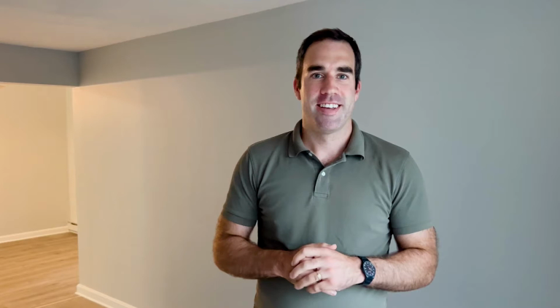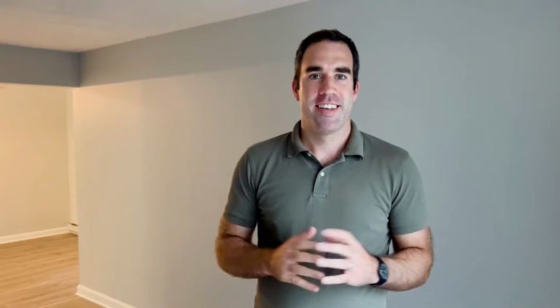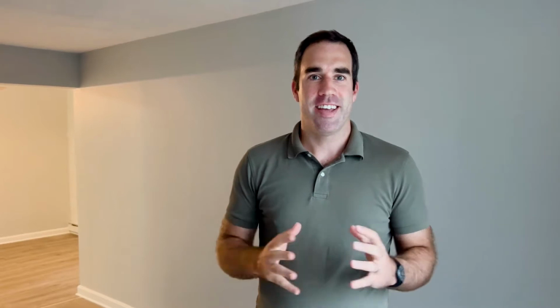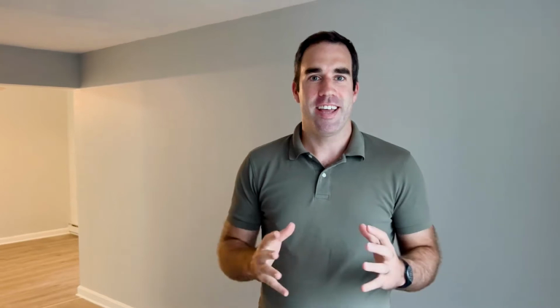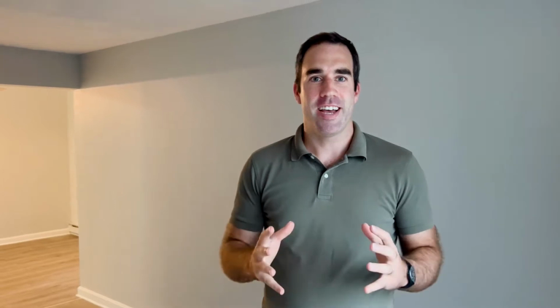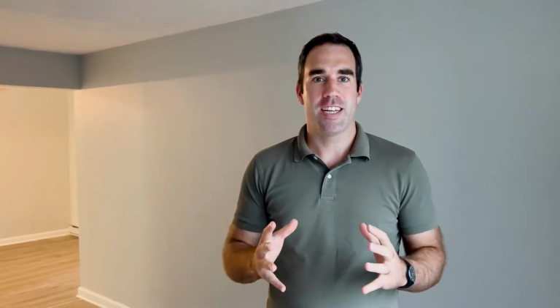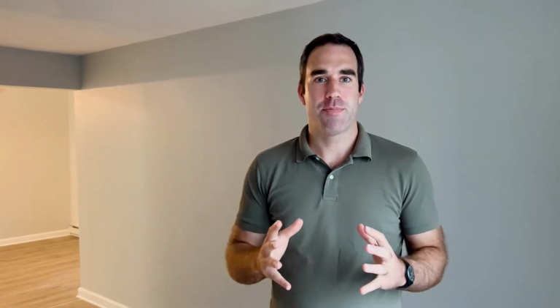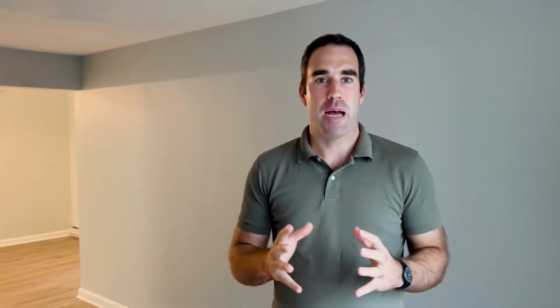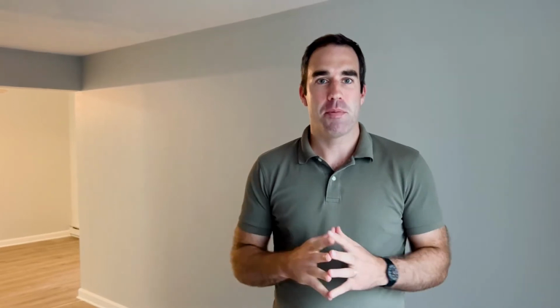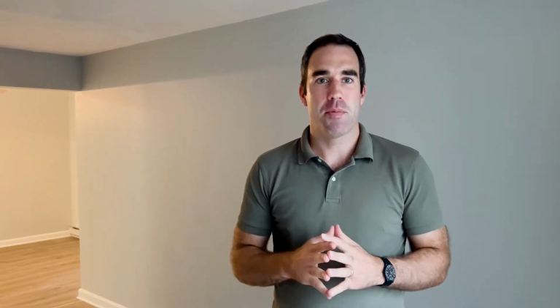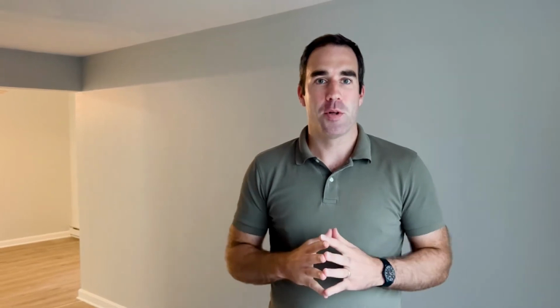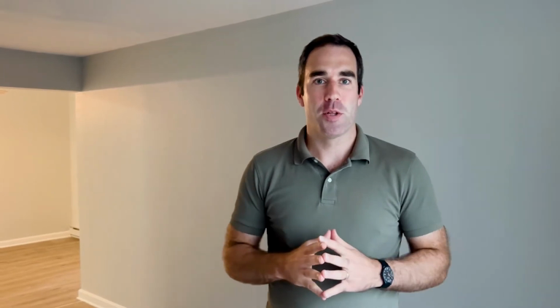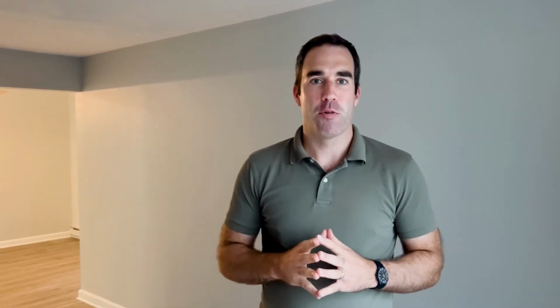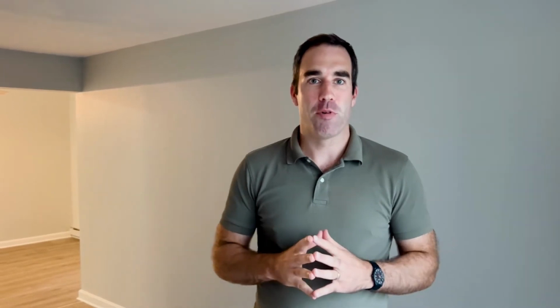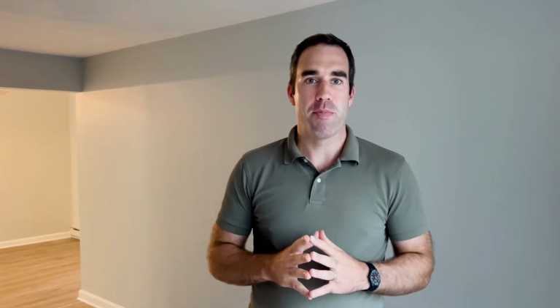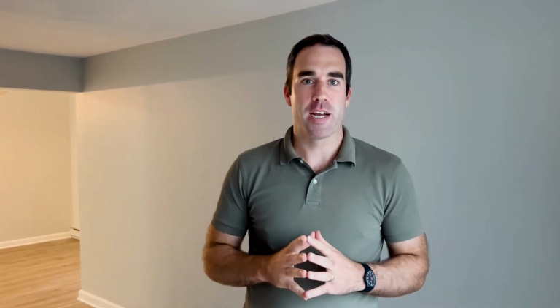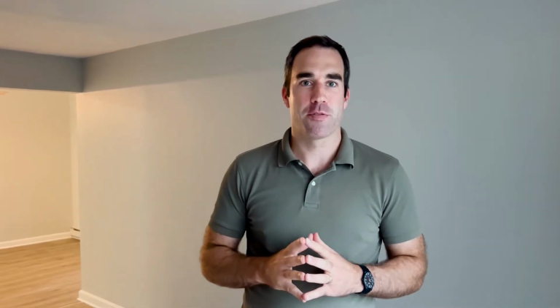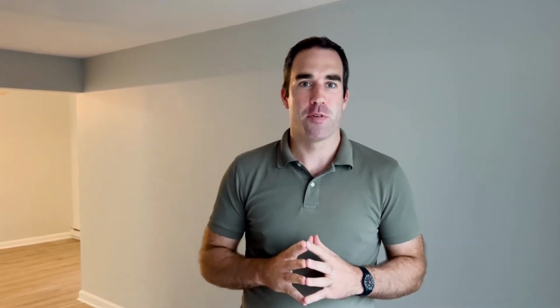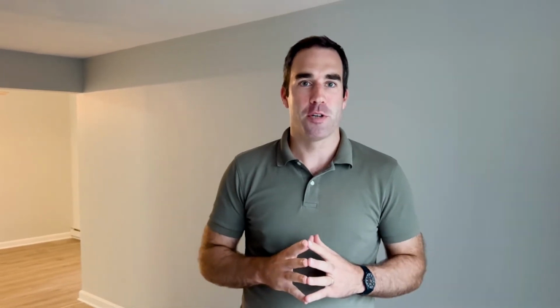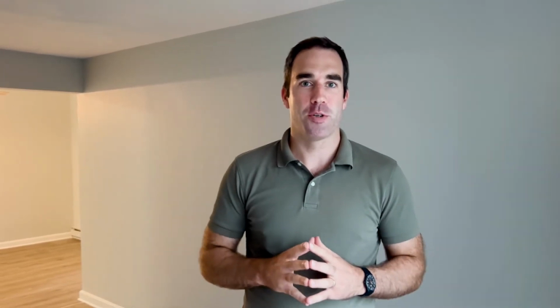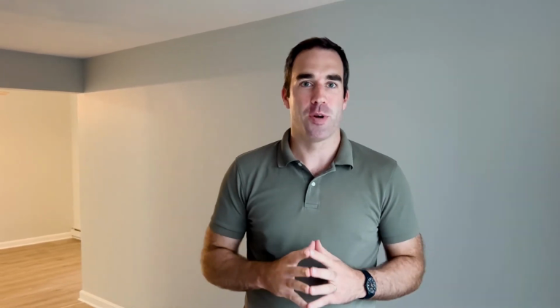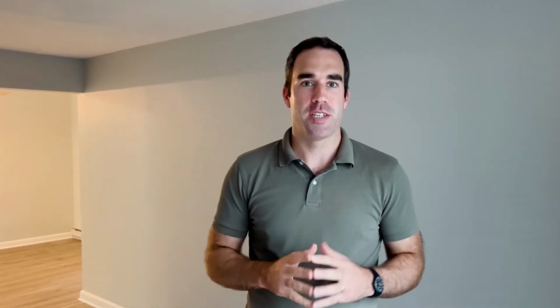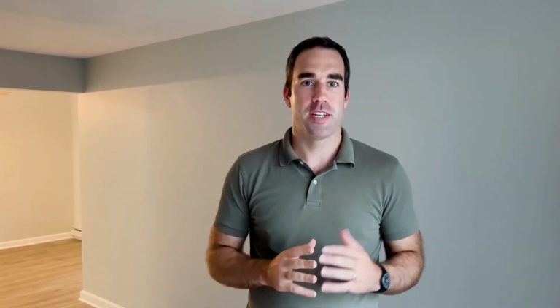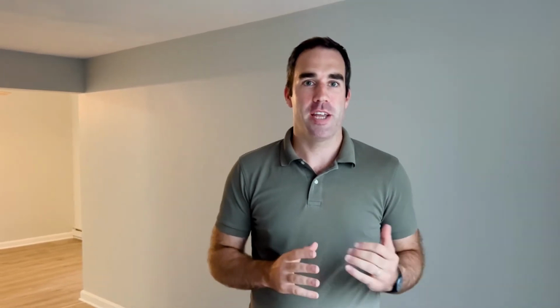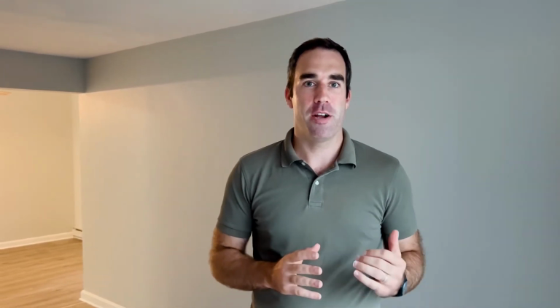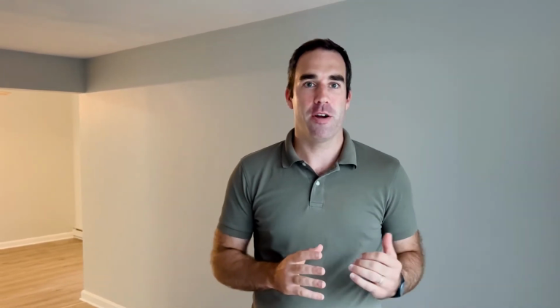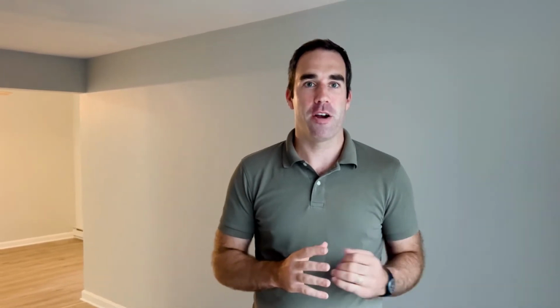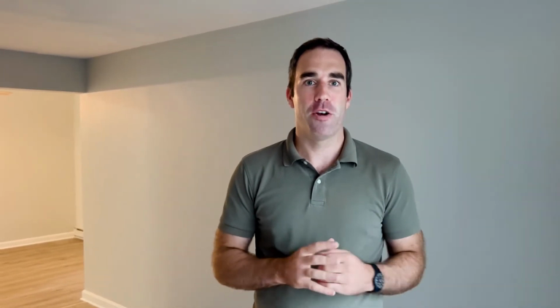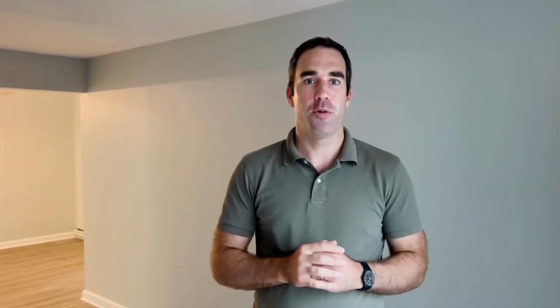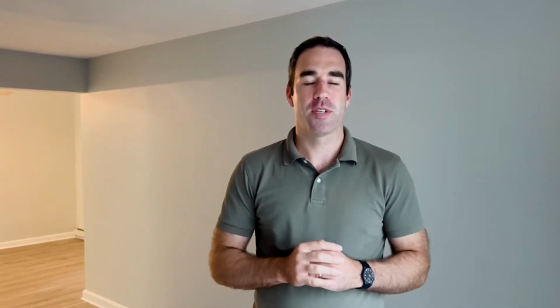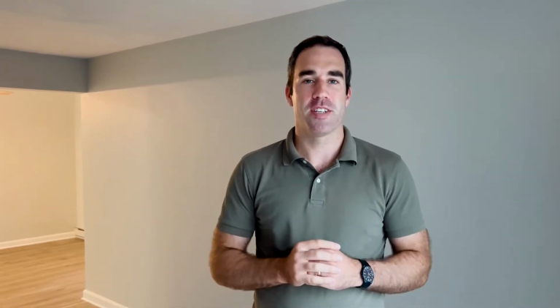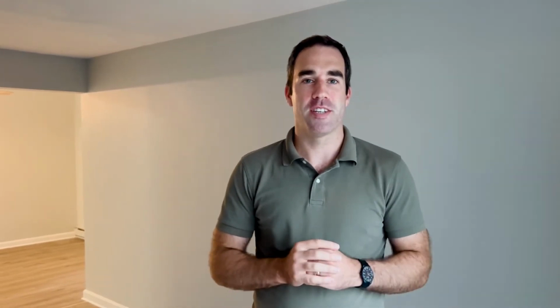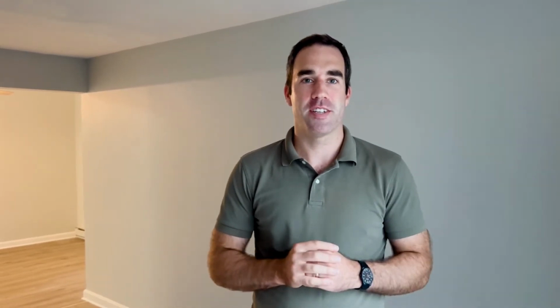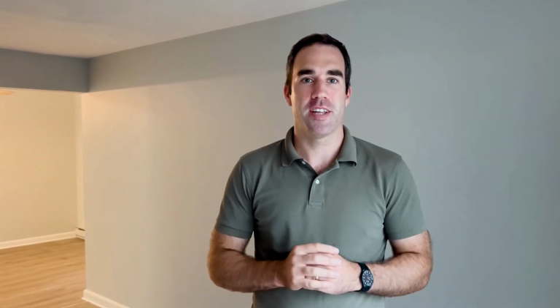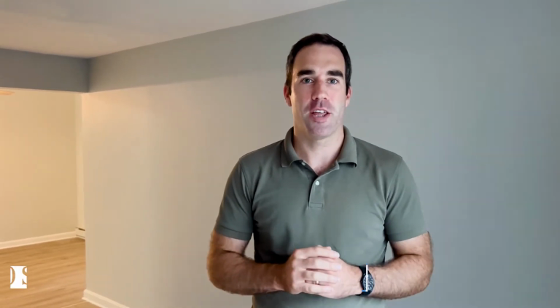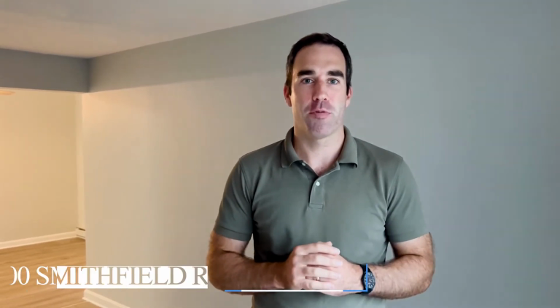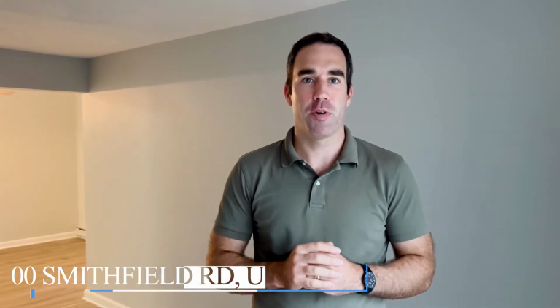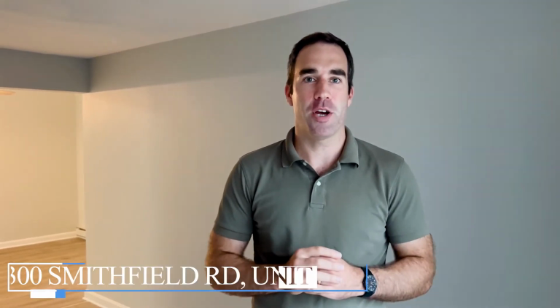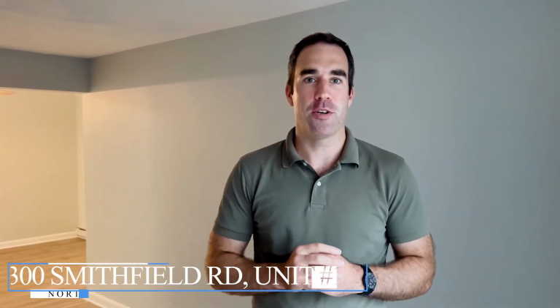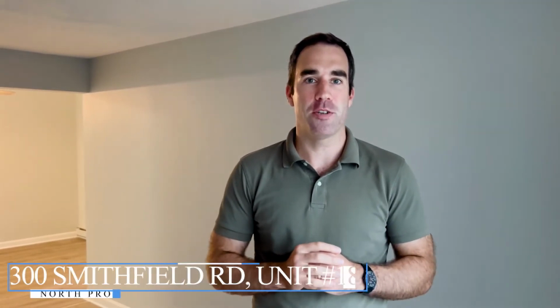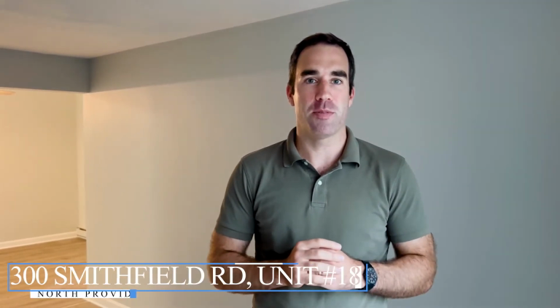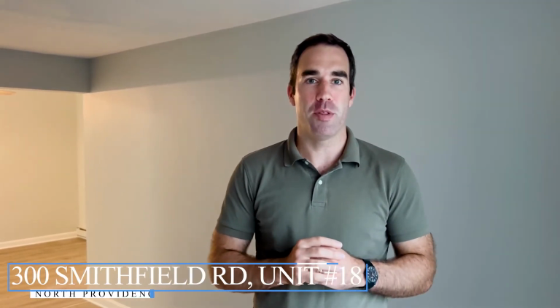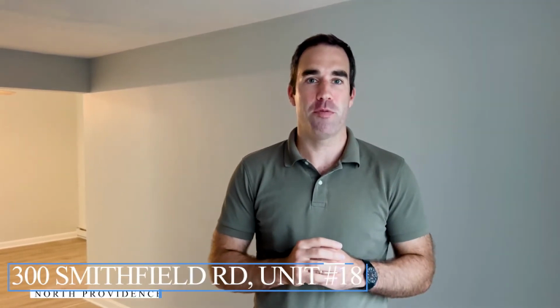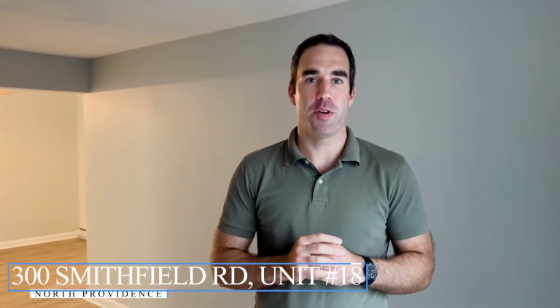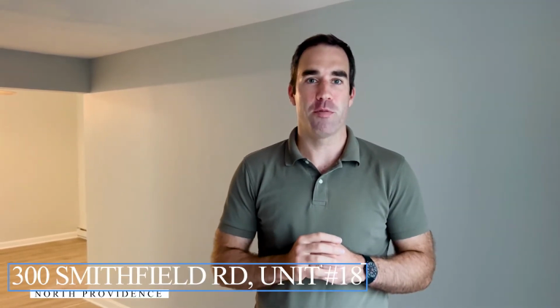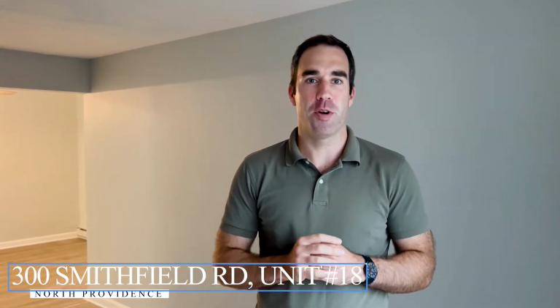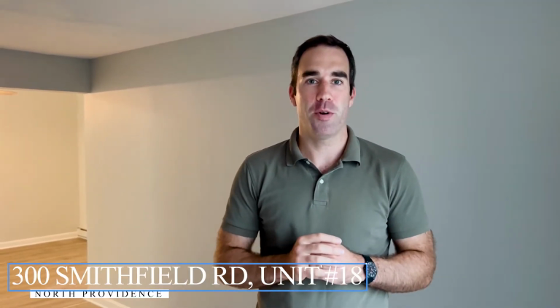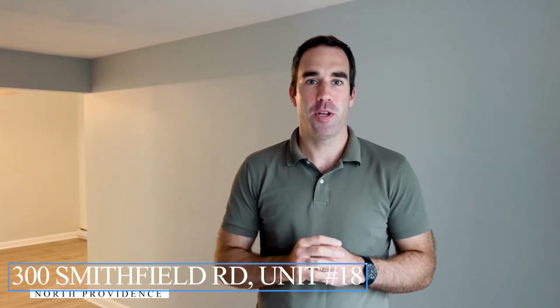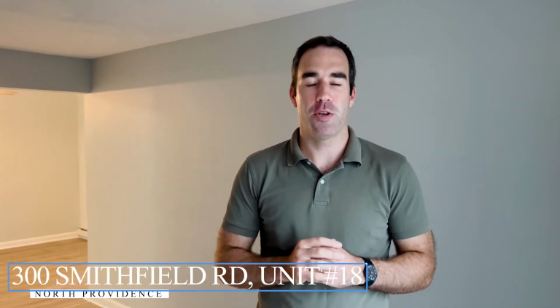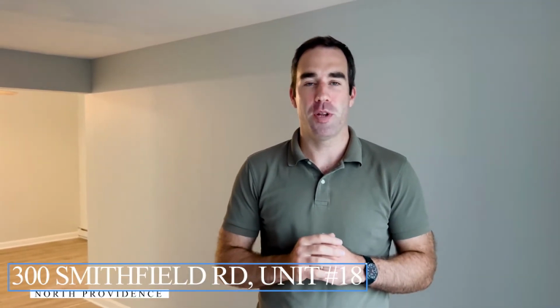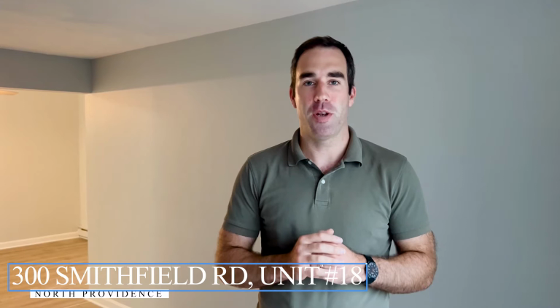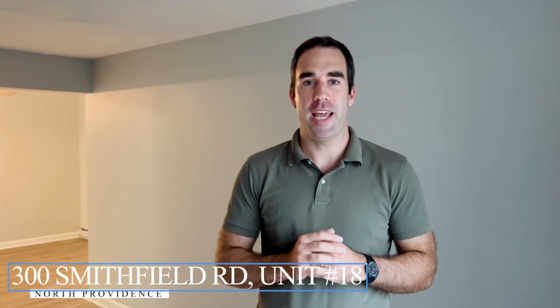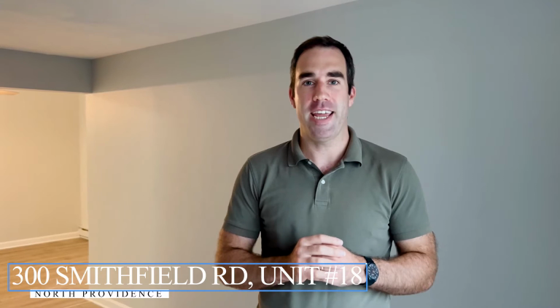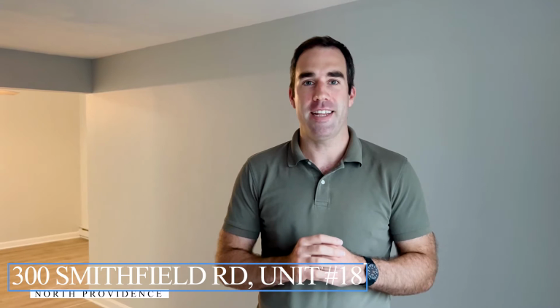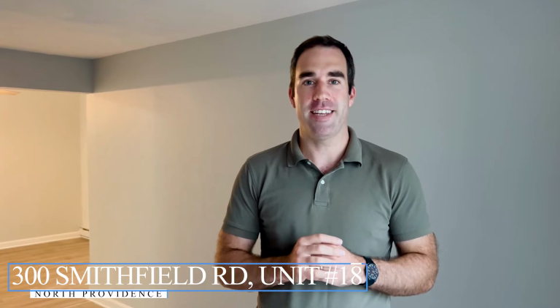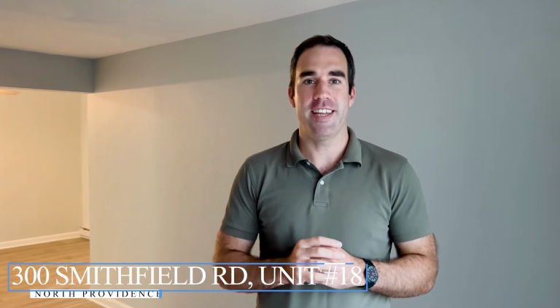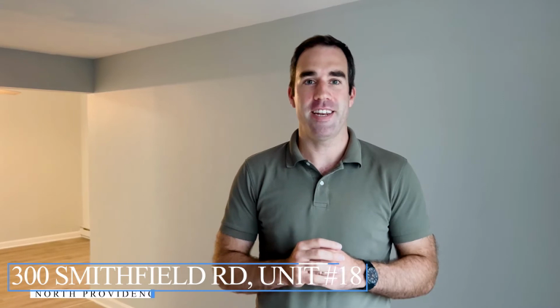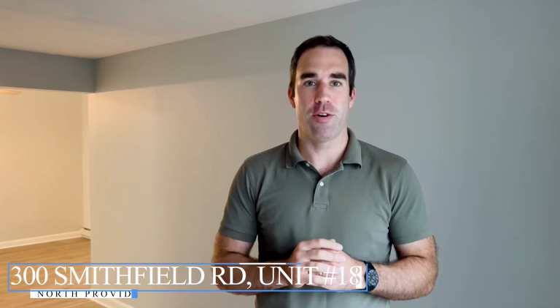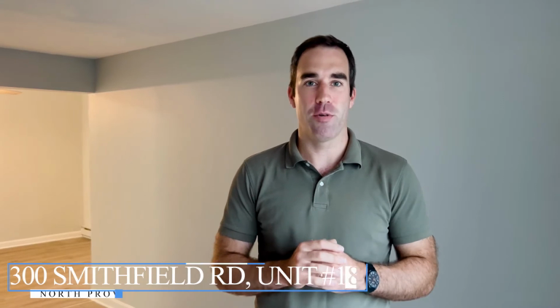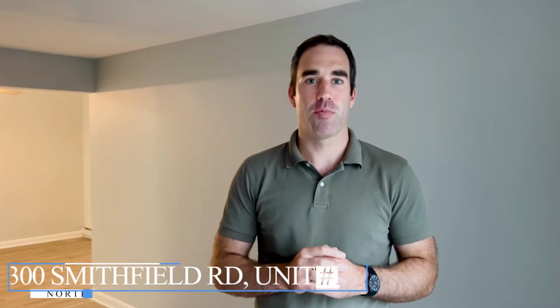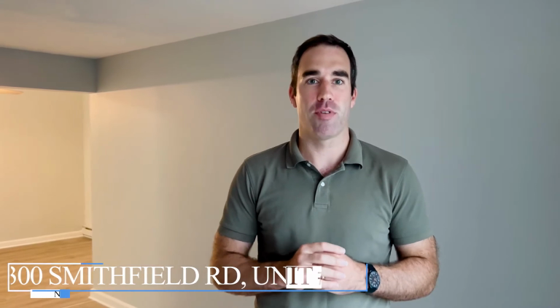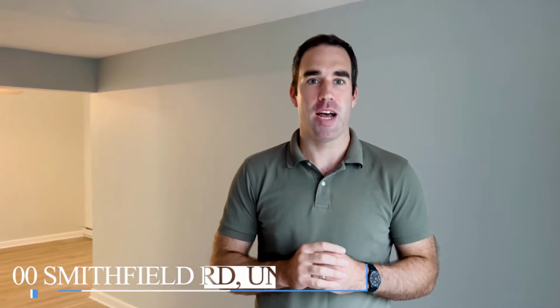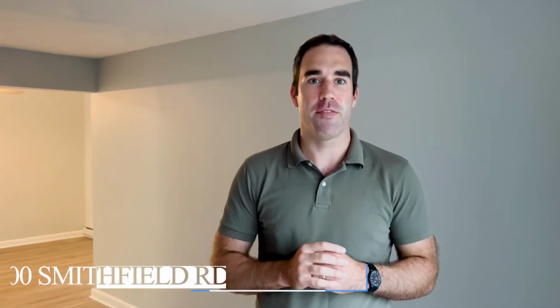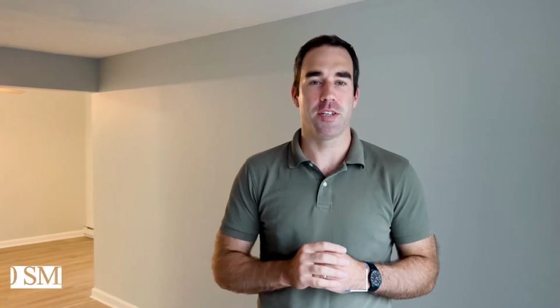Hey guys, Bobby Golan, REMAX First Choice, here at our newest listing, 300 Smithfield Road, Unit 18 in North Providence.